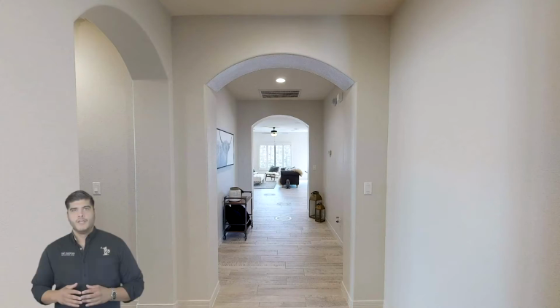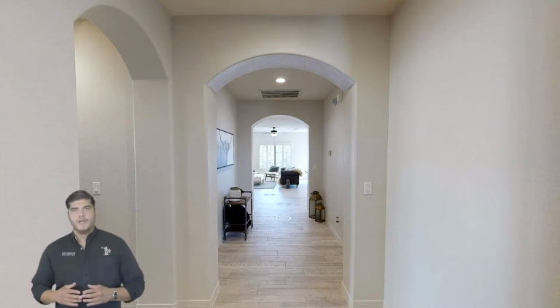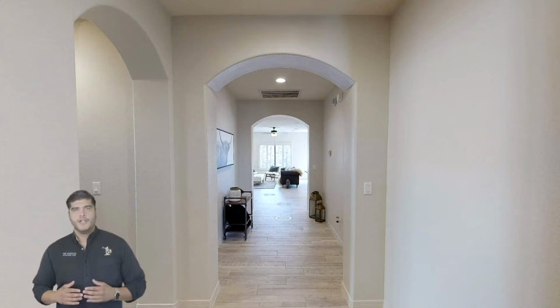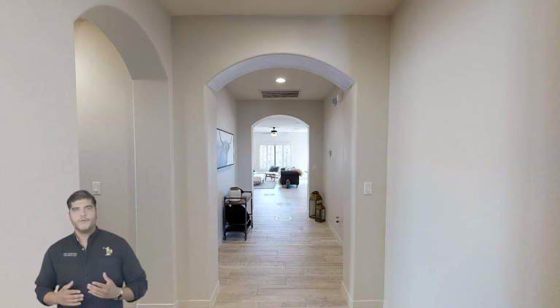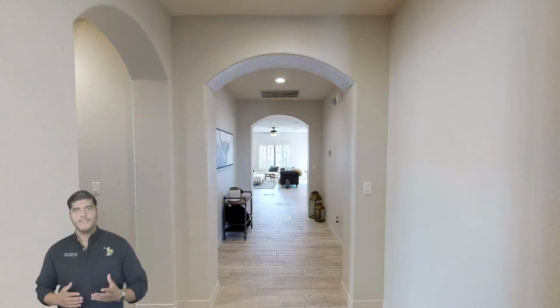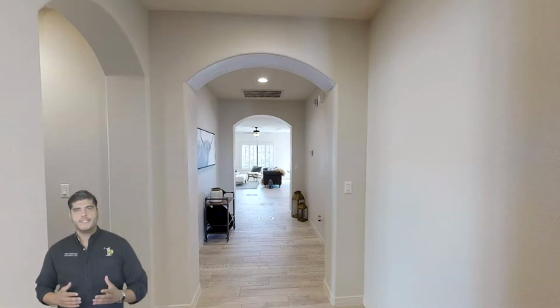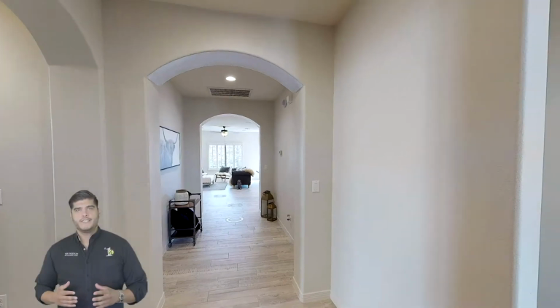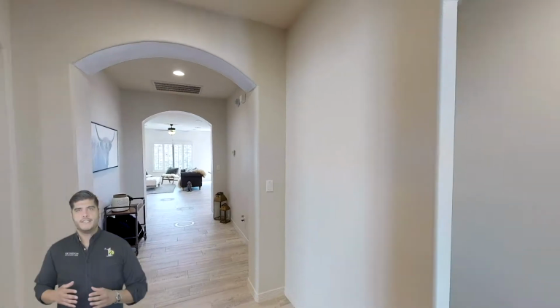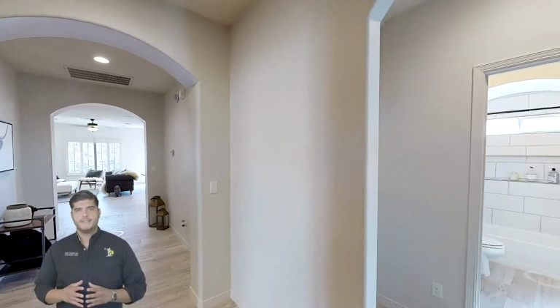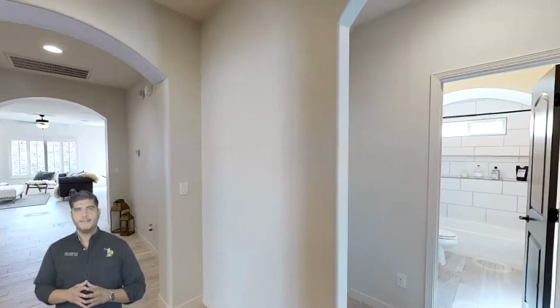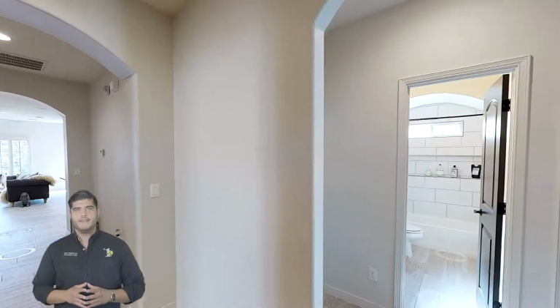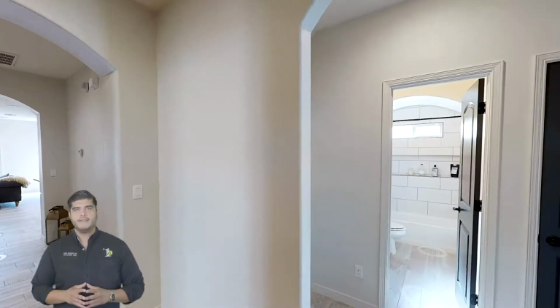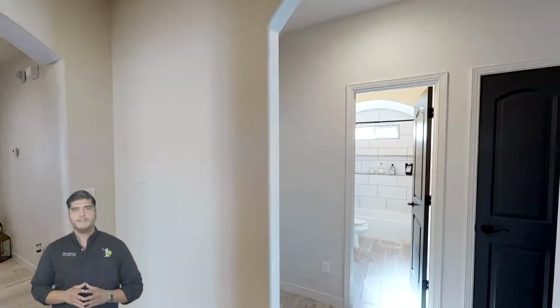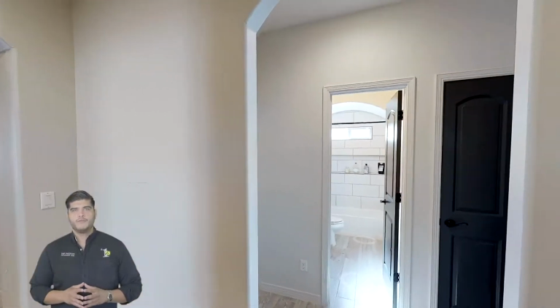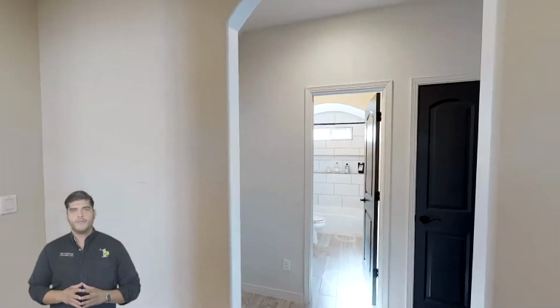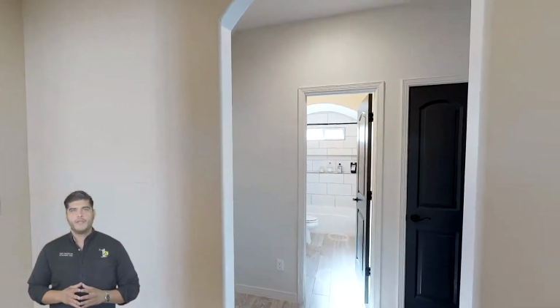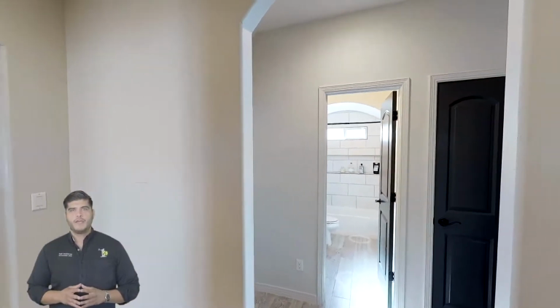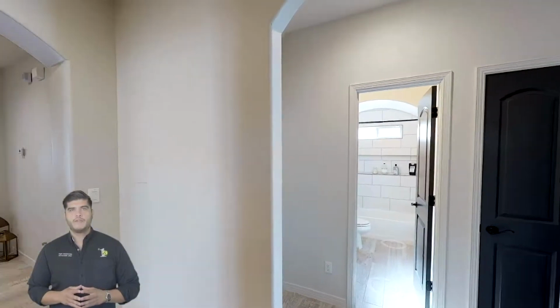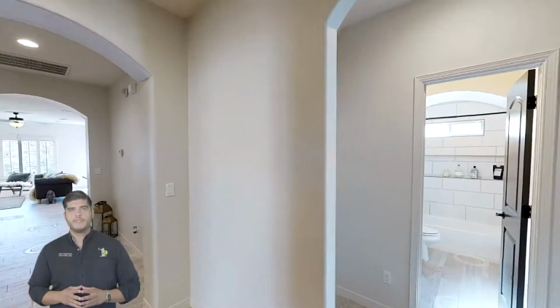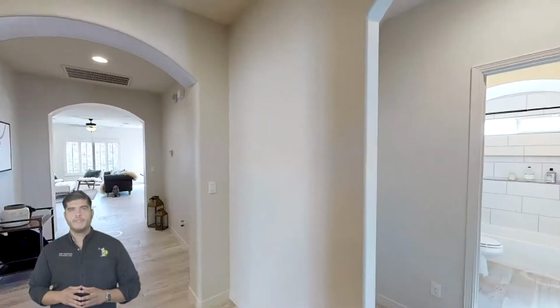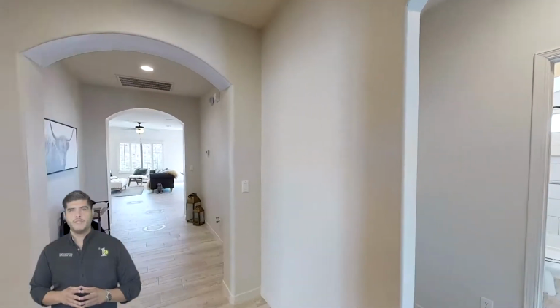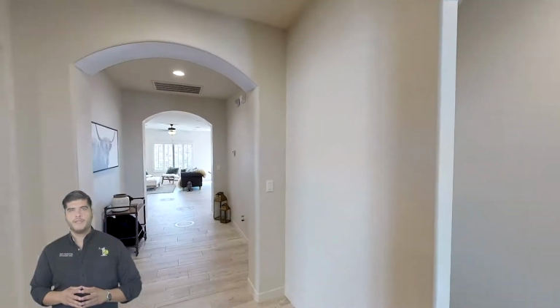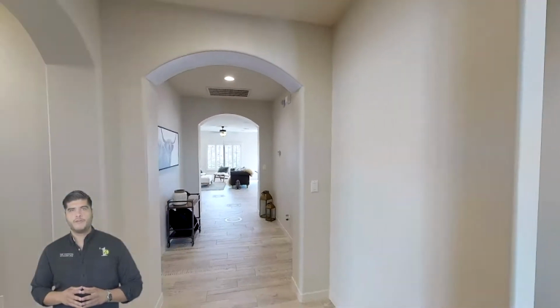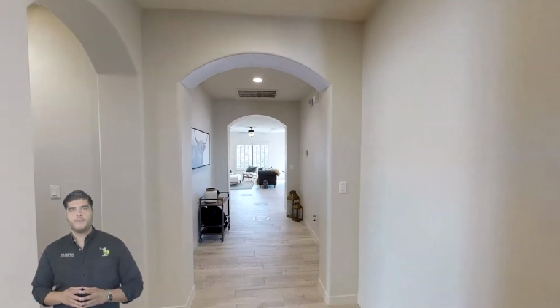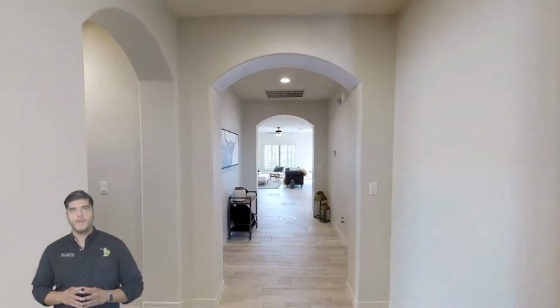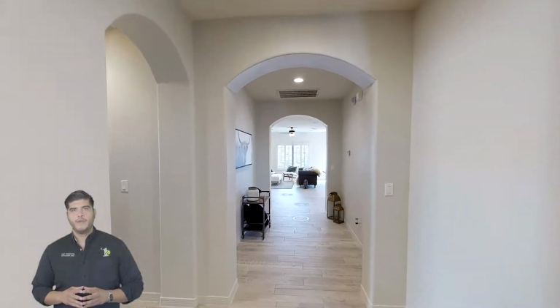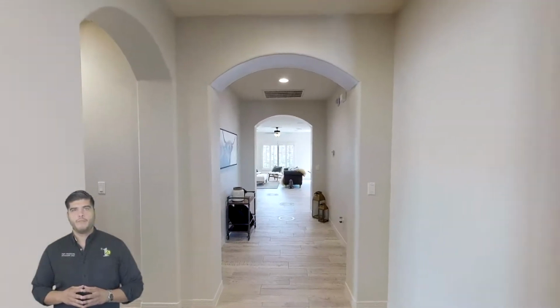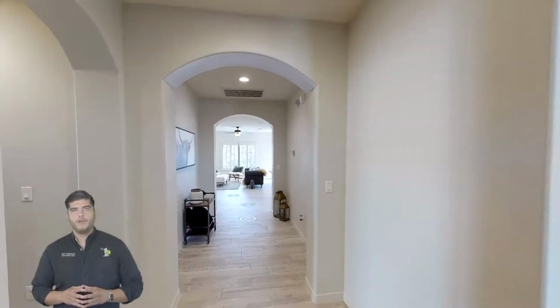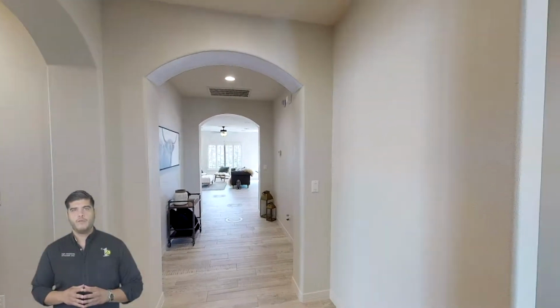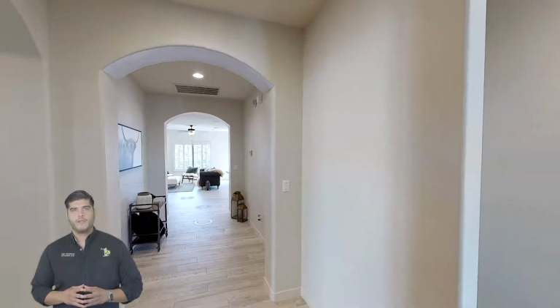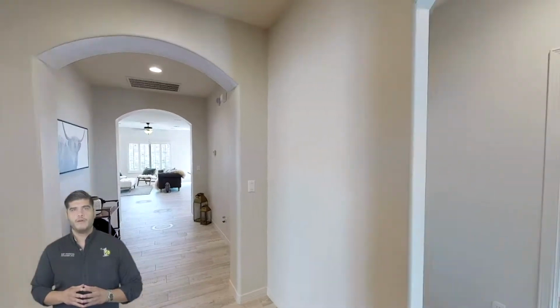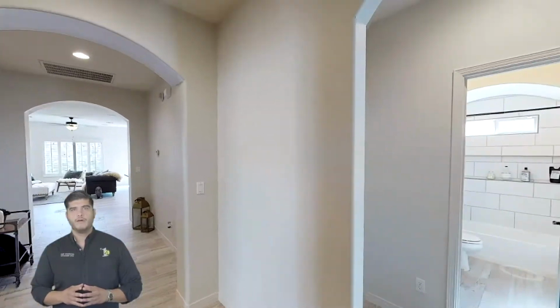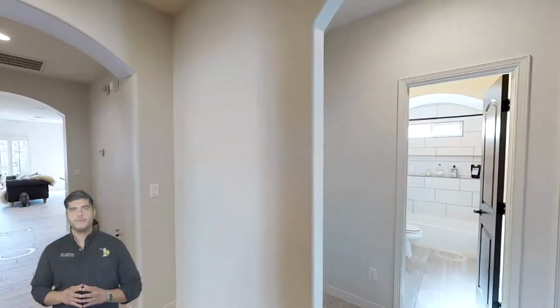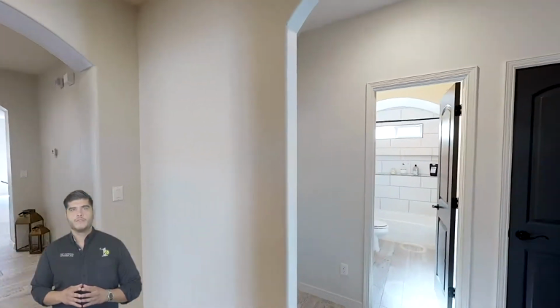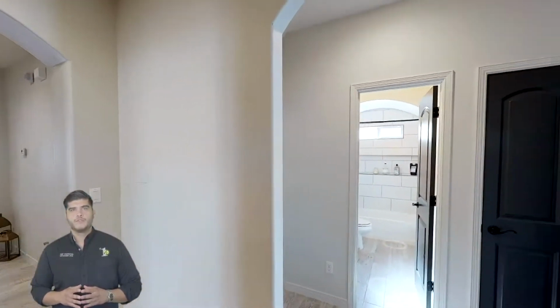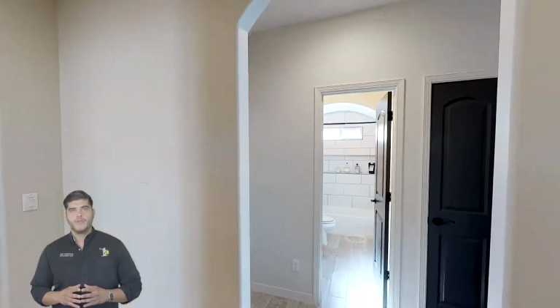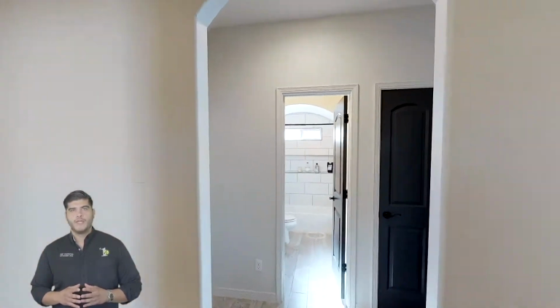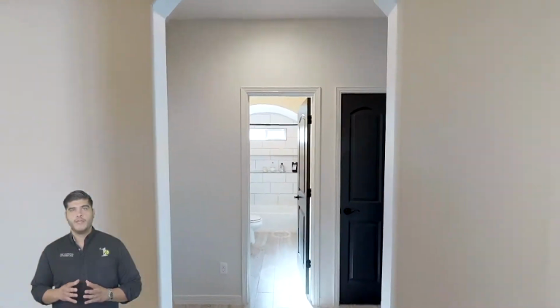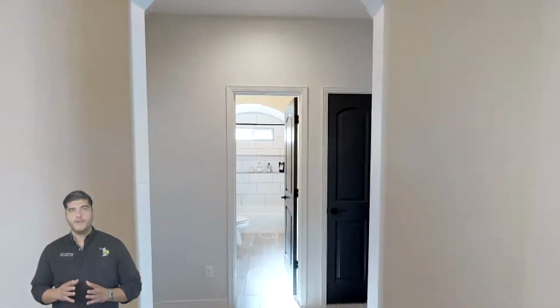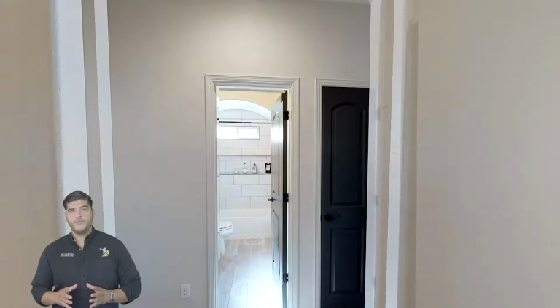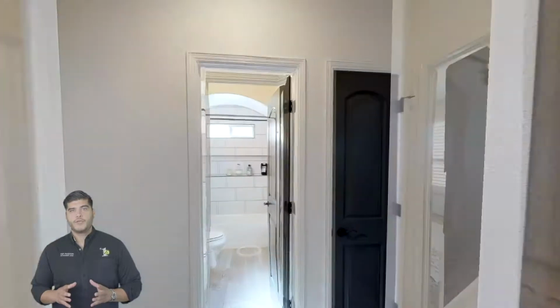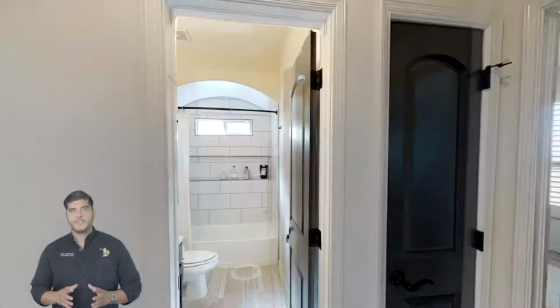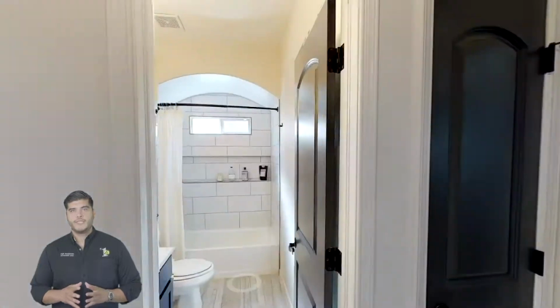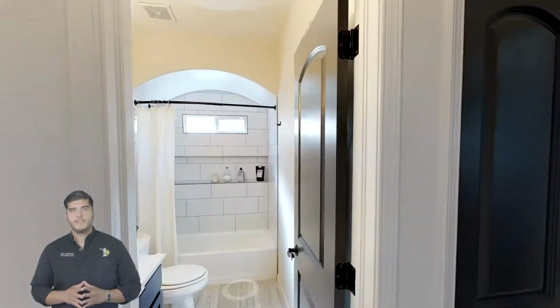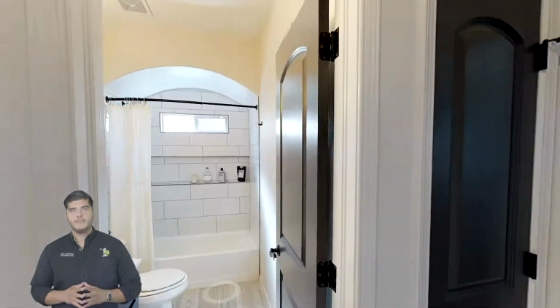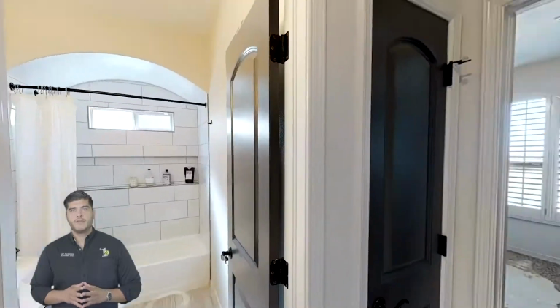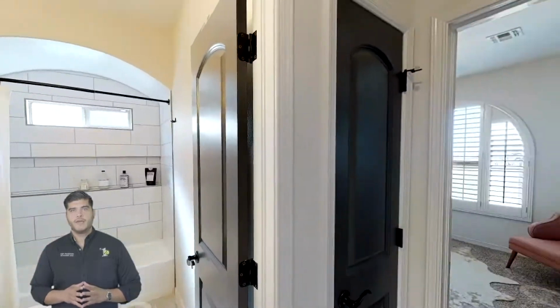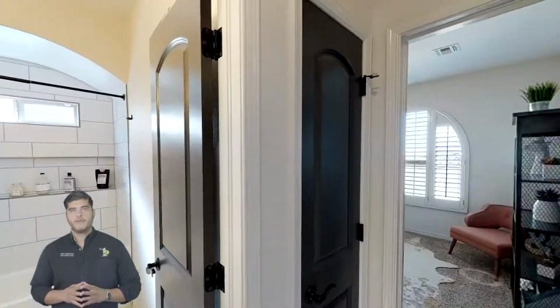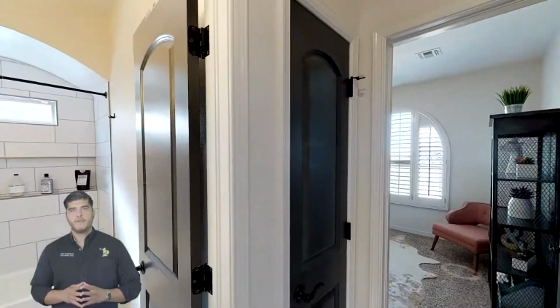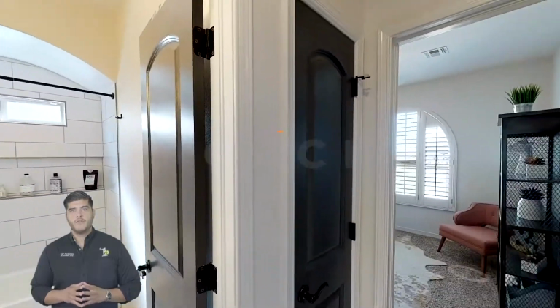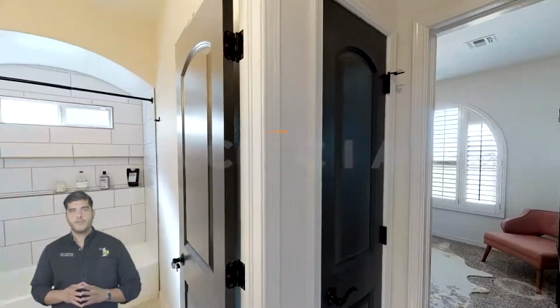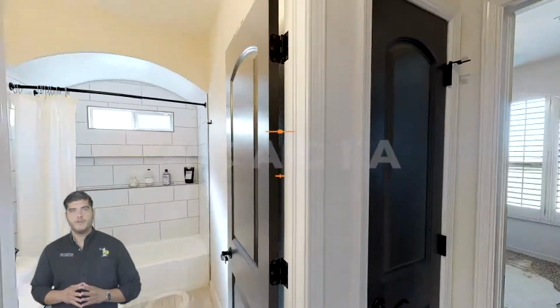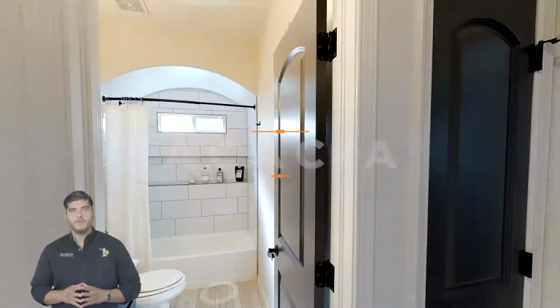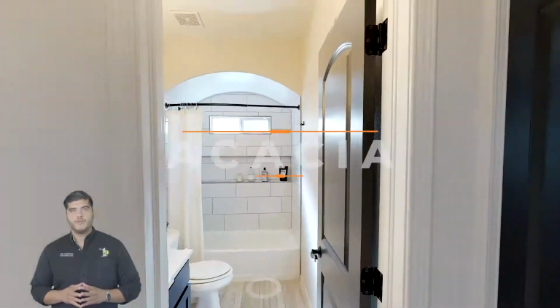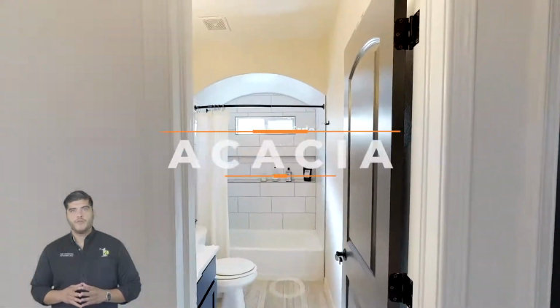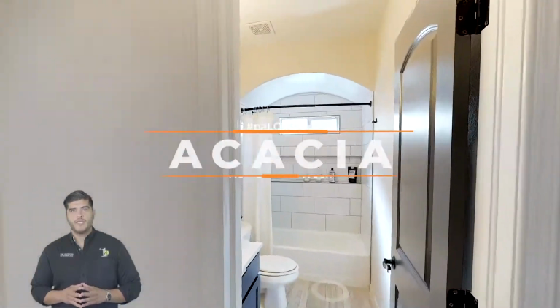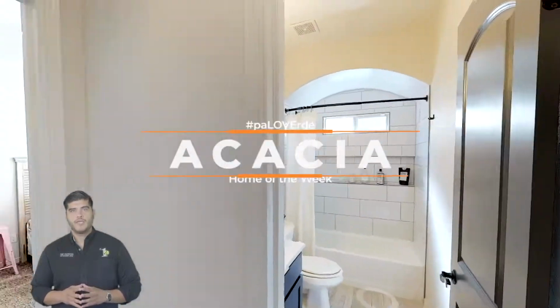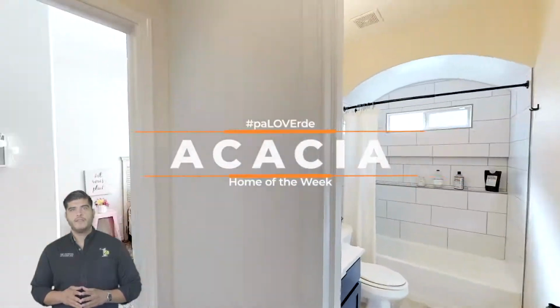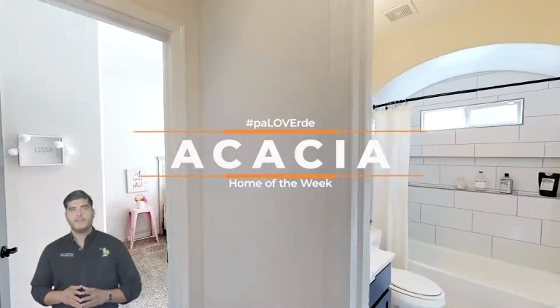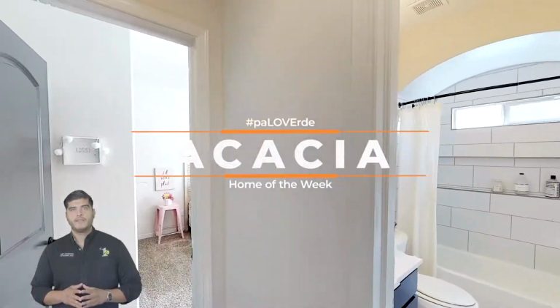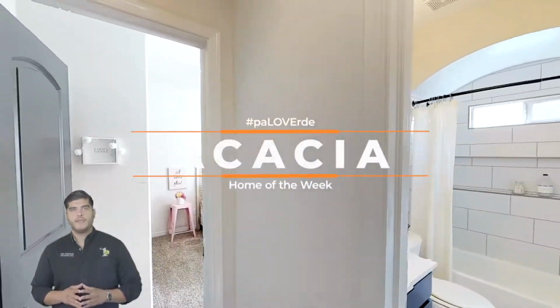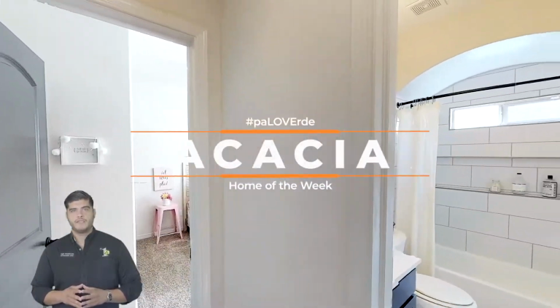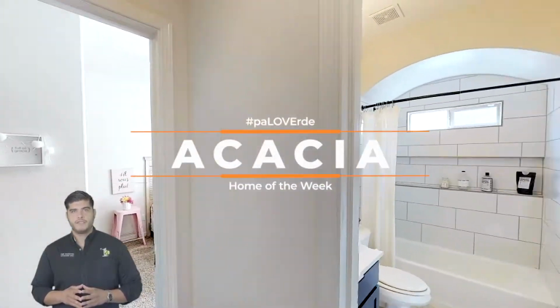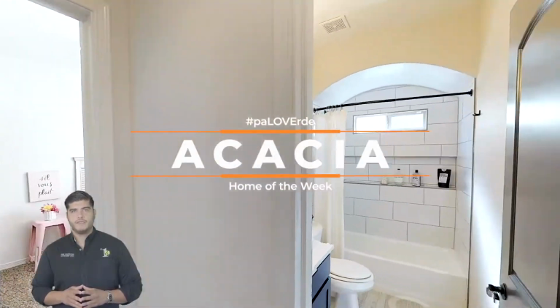Hello, this is Cesar Díaz with the Harris Yellow Estate Group and Palo Verde Homes. Today we are taking a look at our featured home of the week, the Acacia.